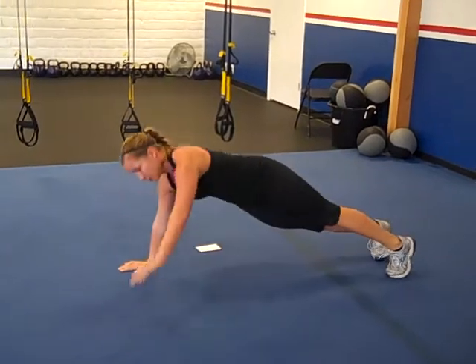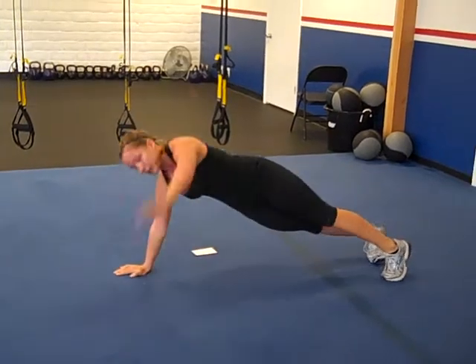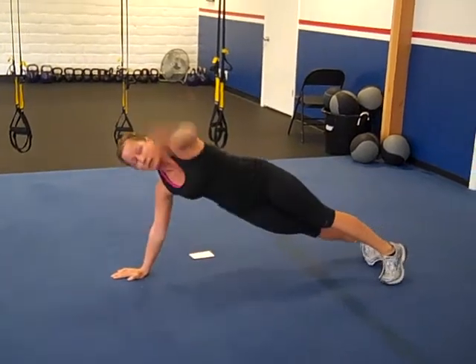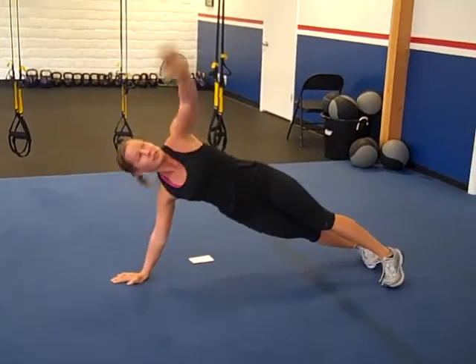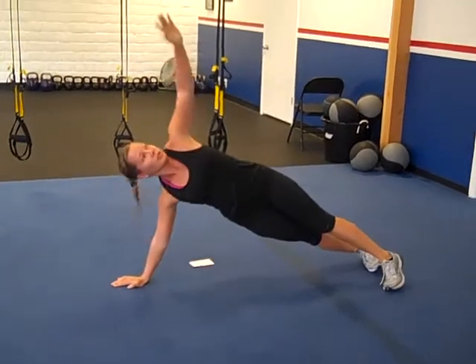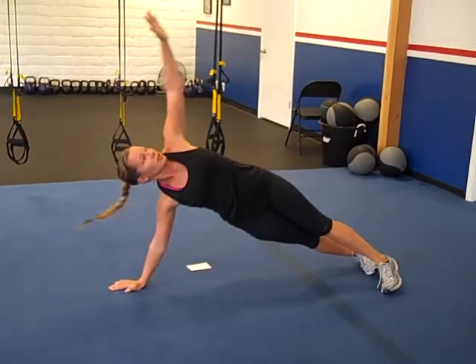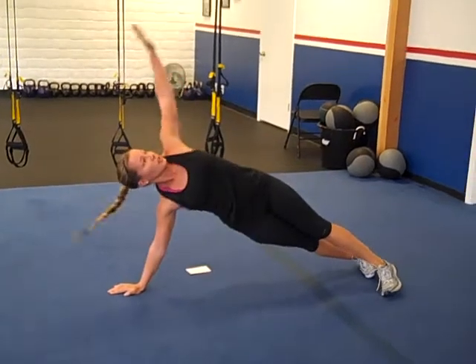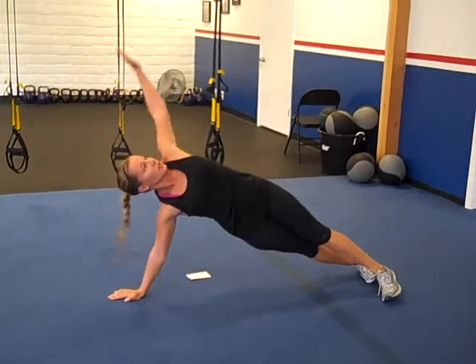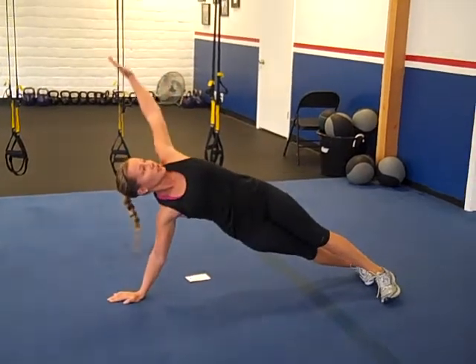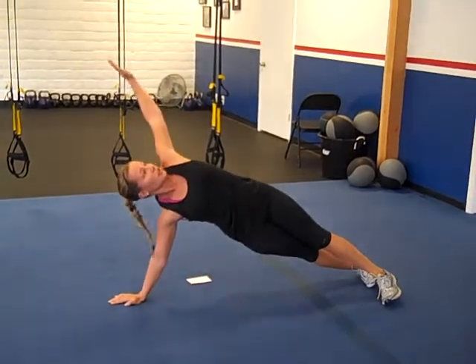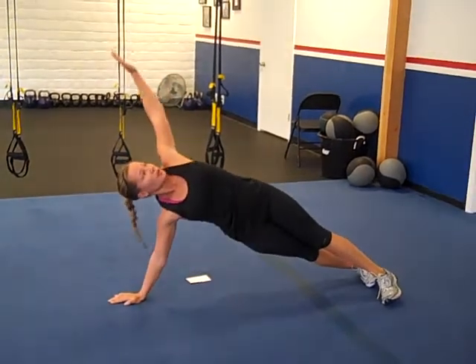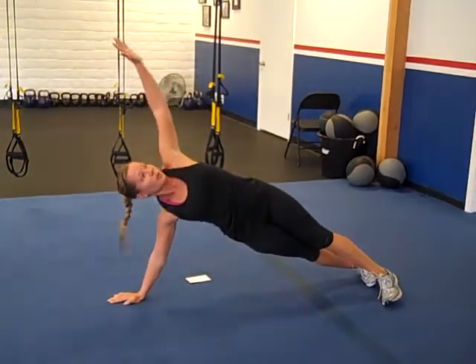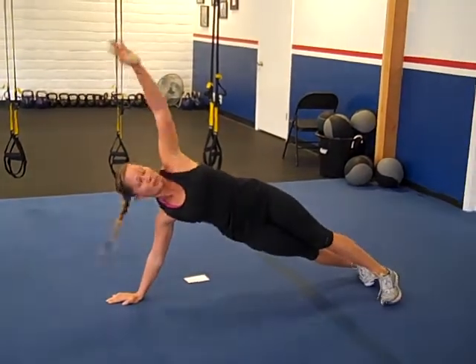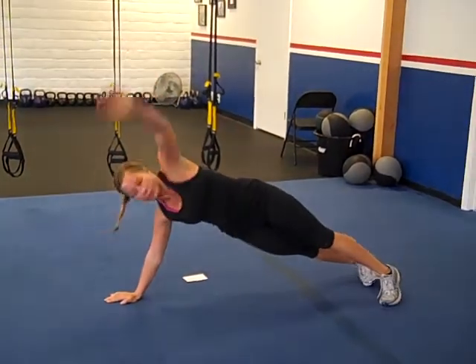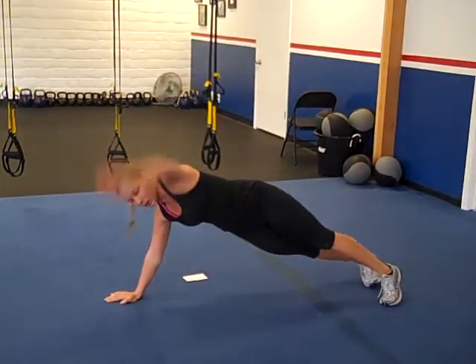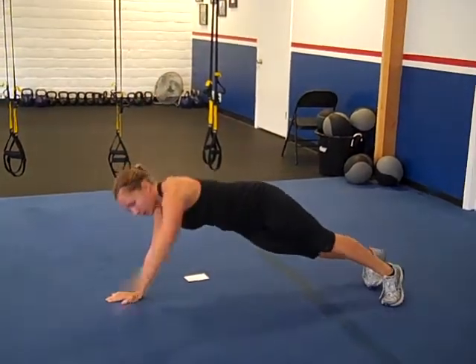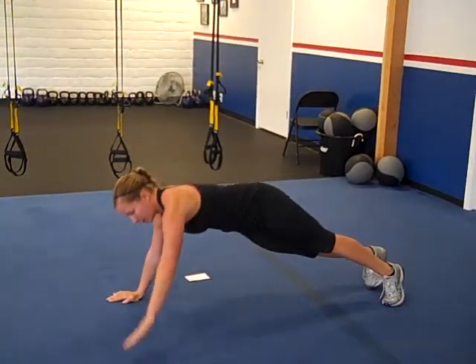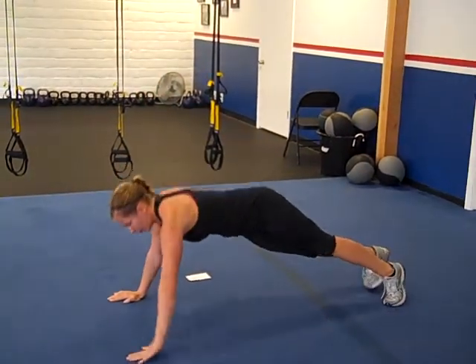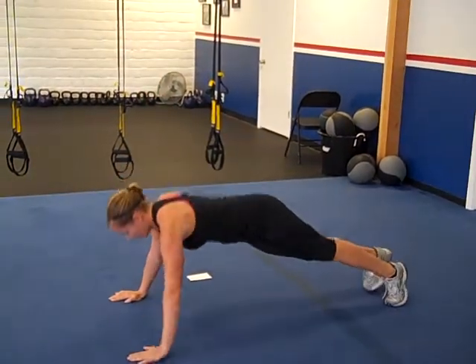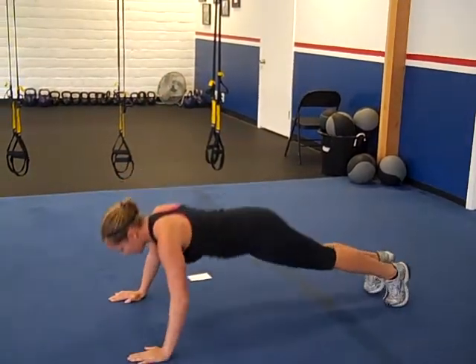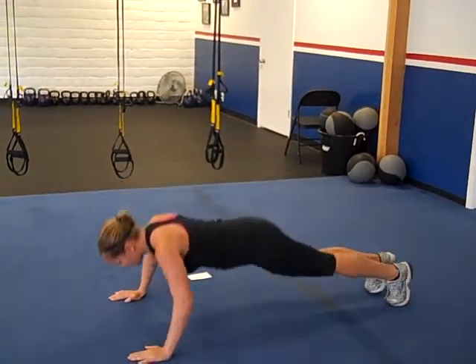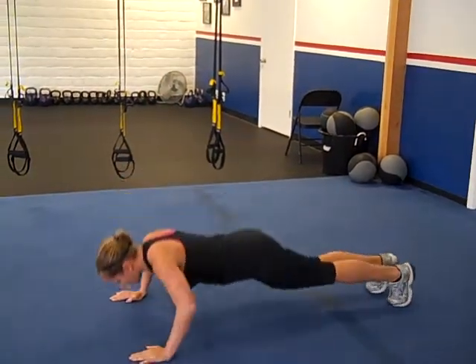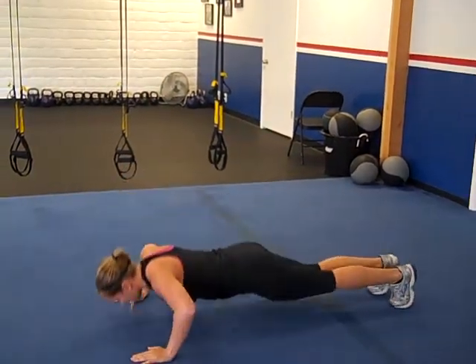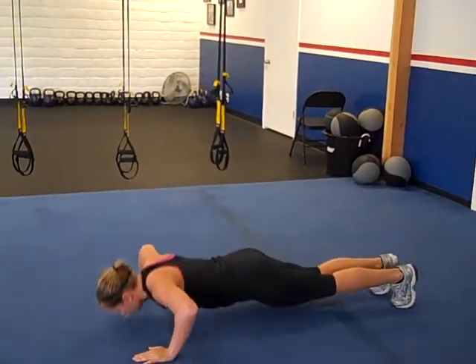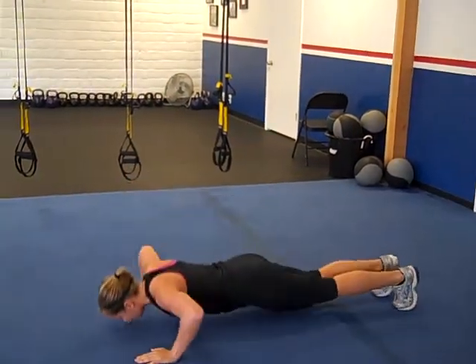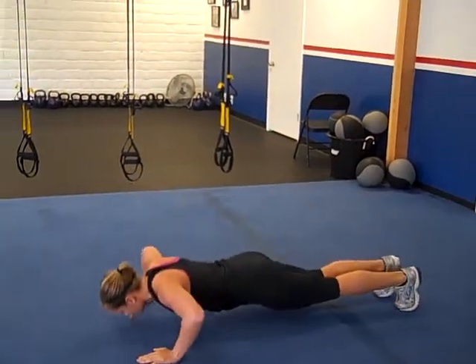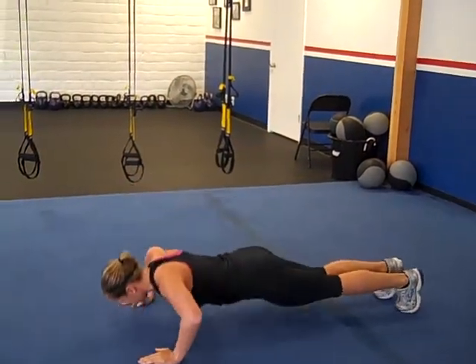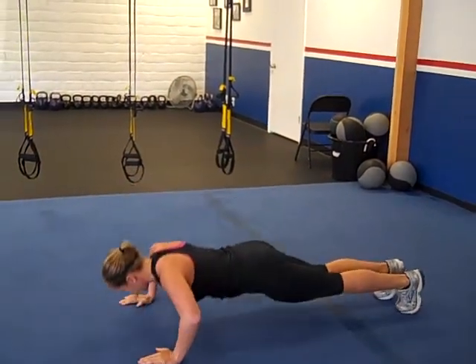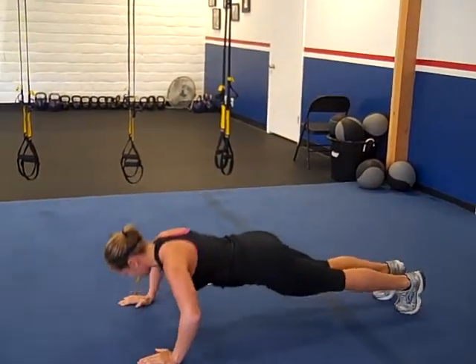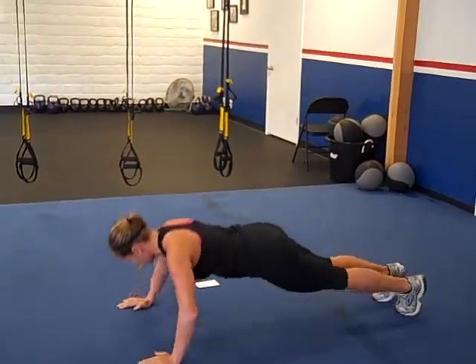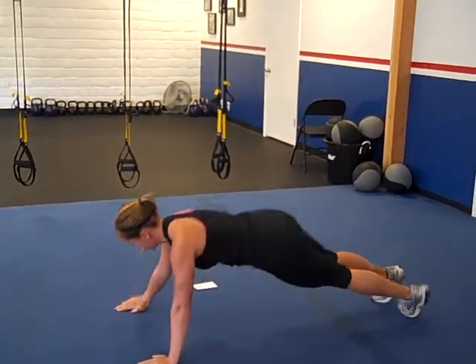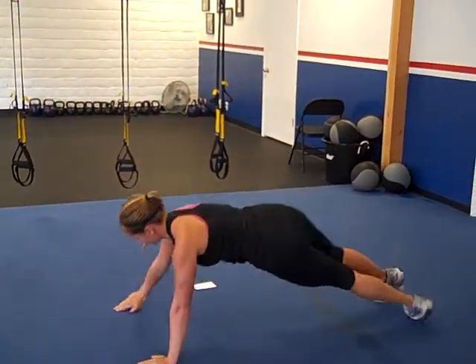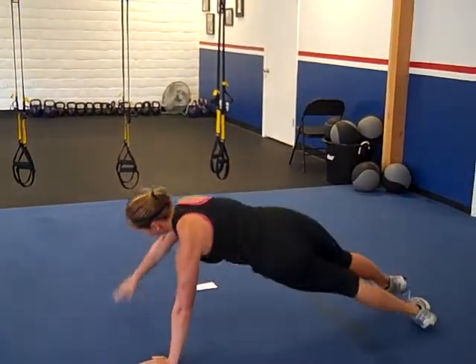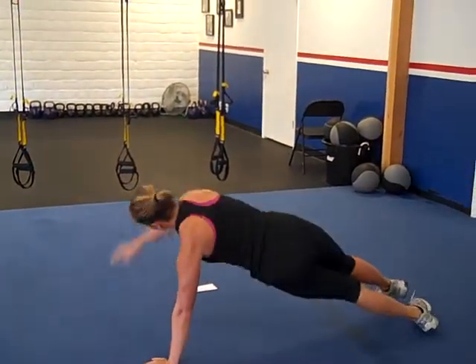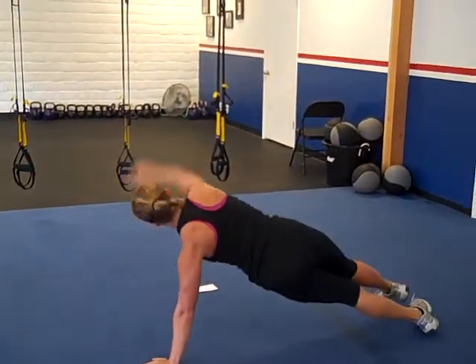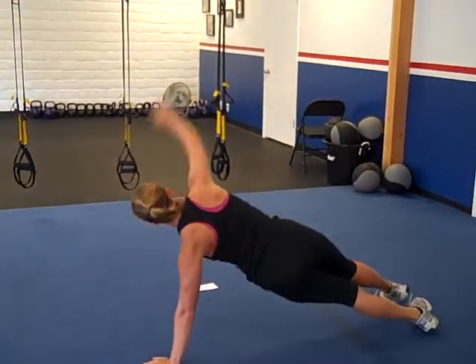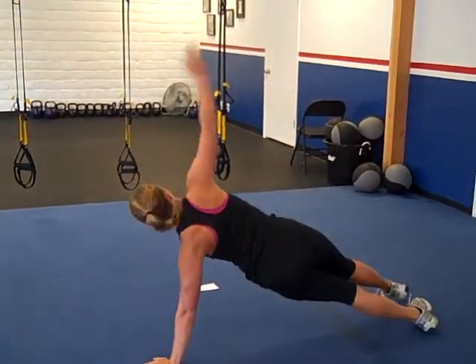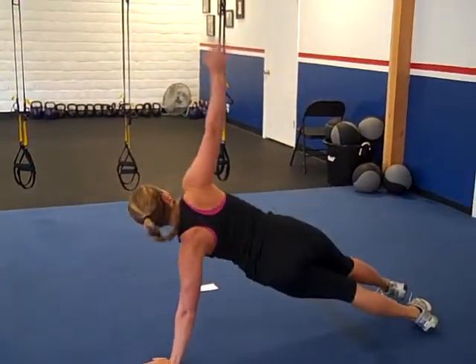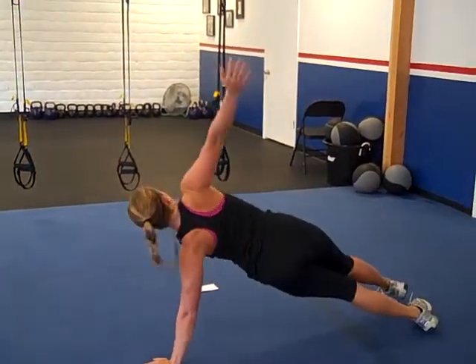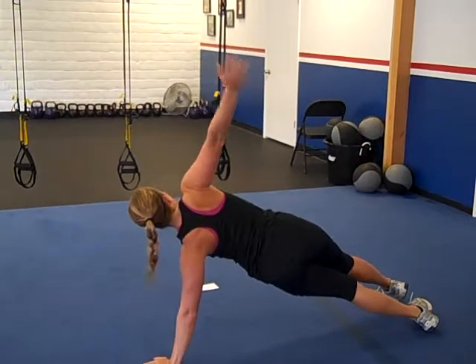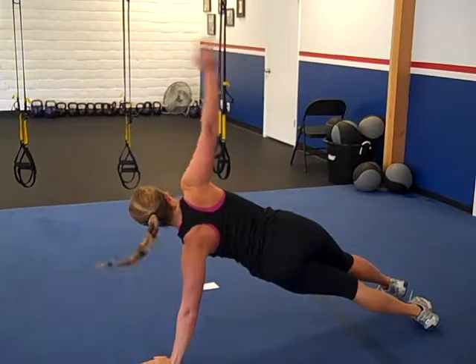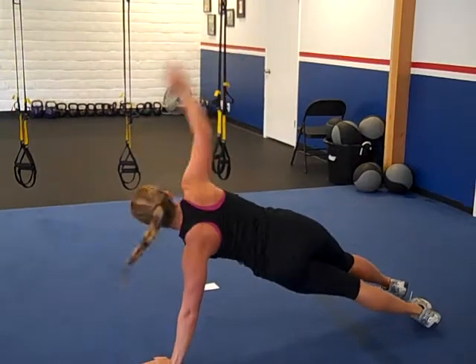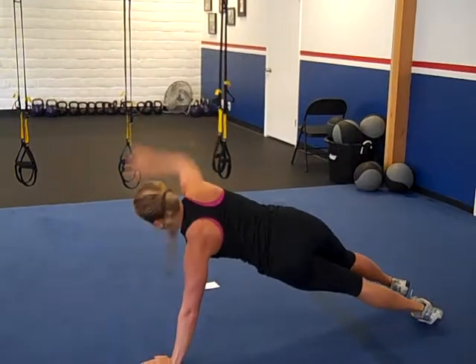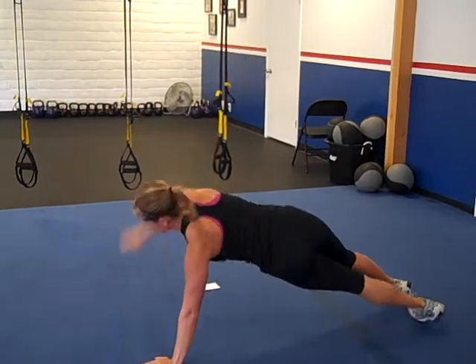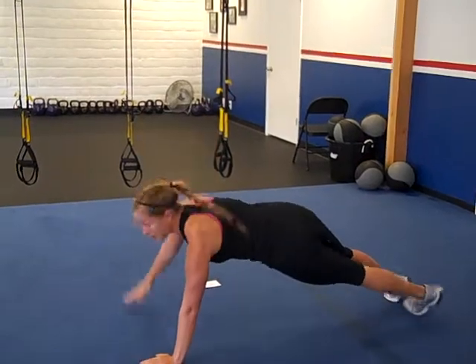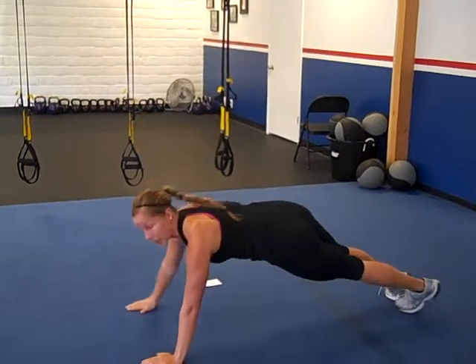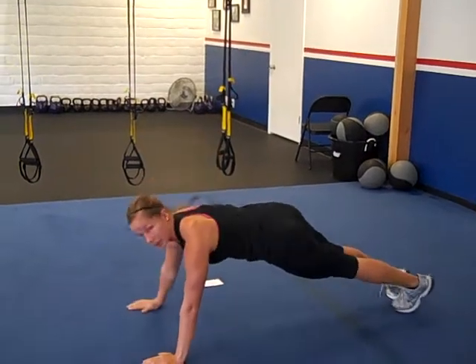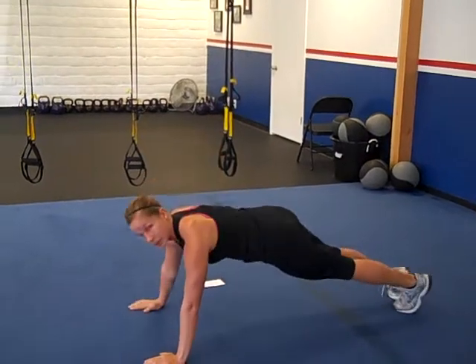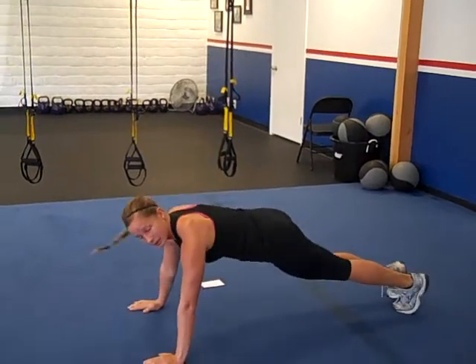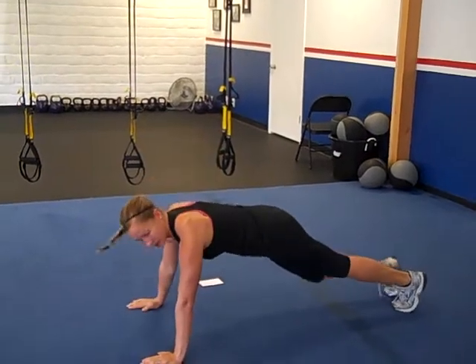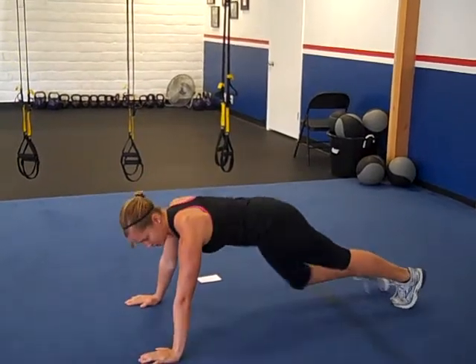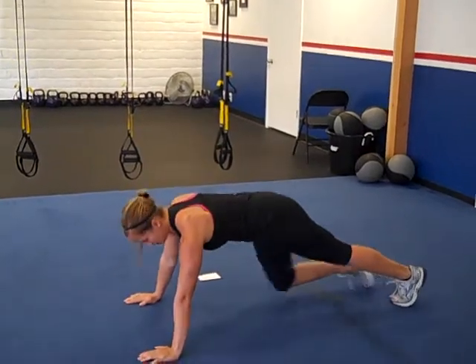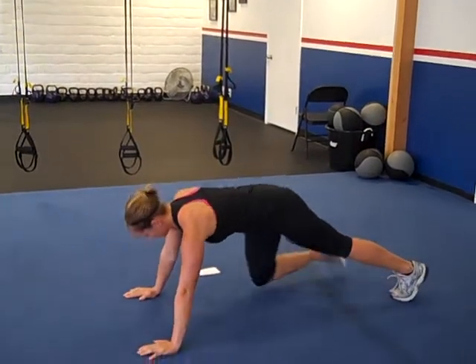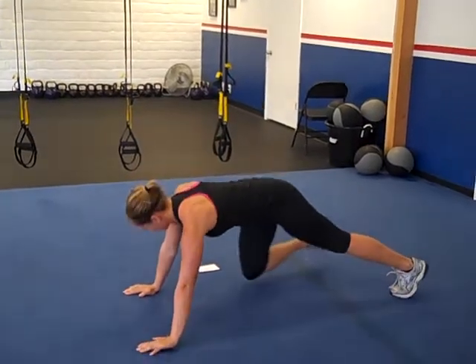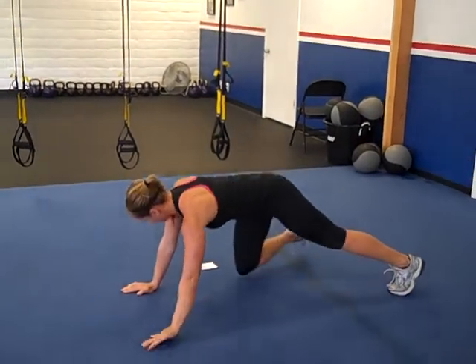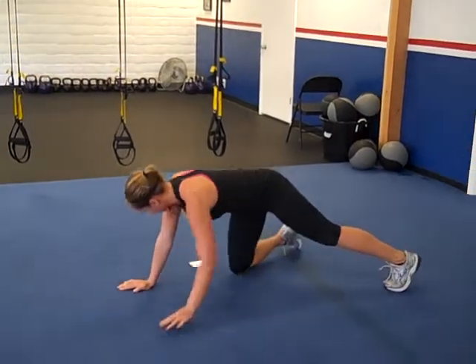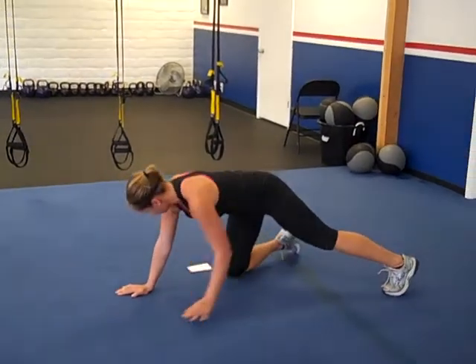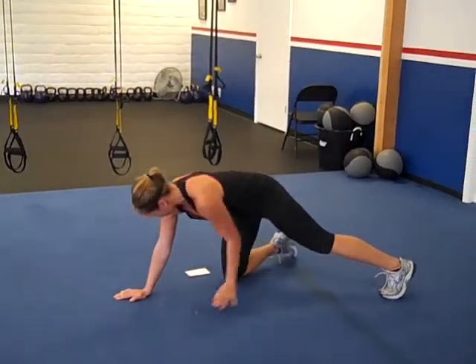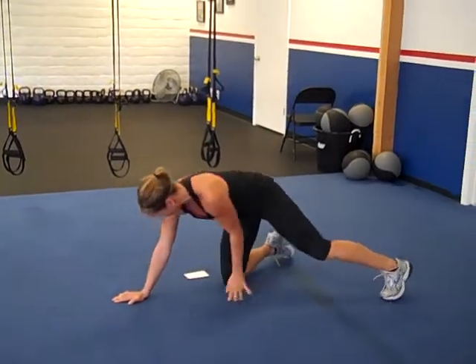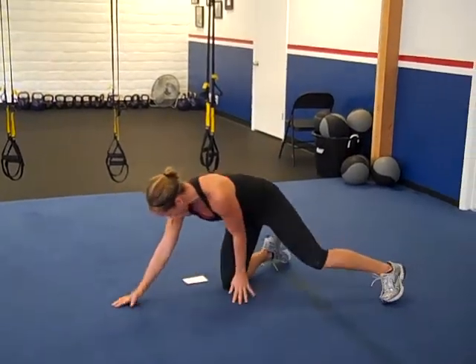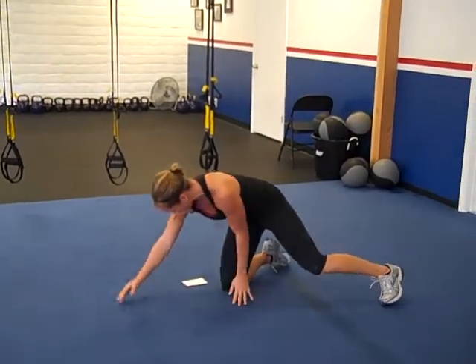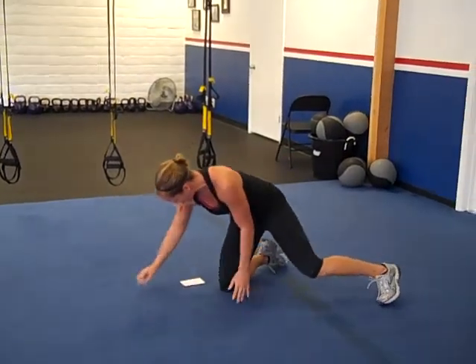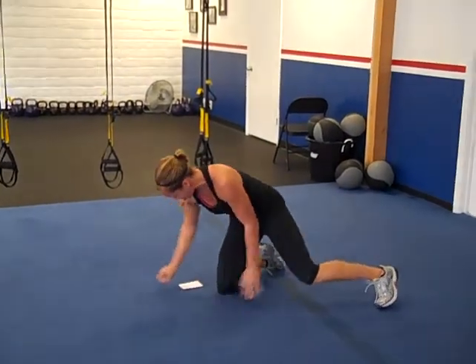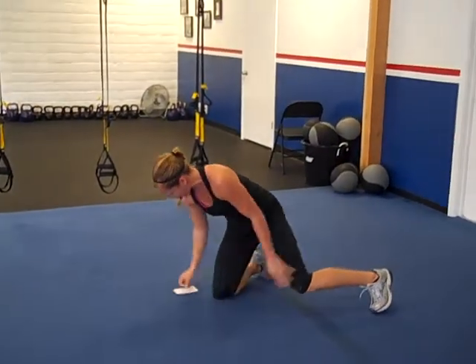So you just go up, down, up, down — that's one. Repeat that 25 times.